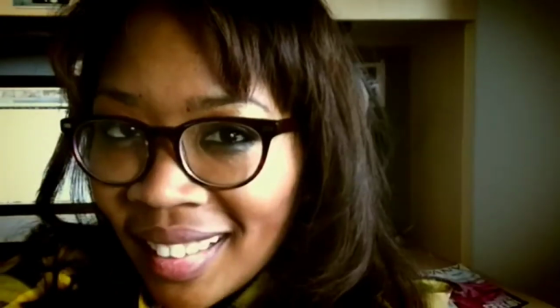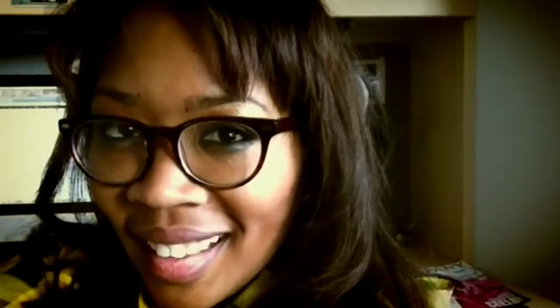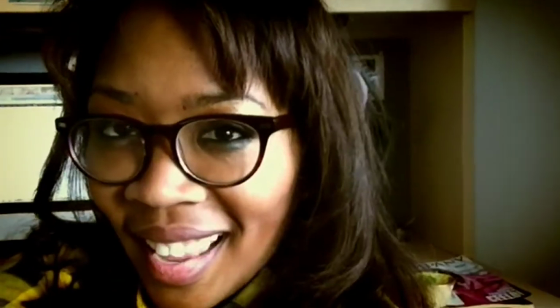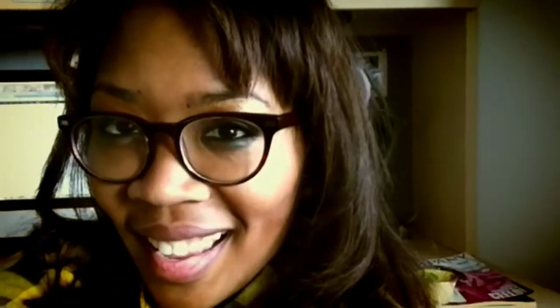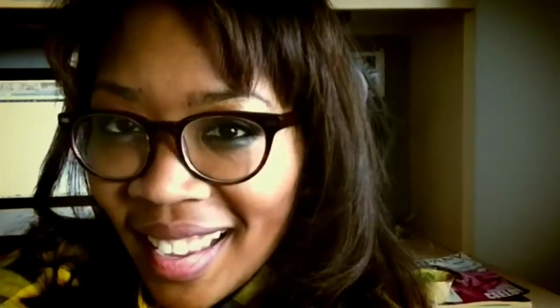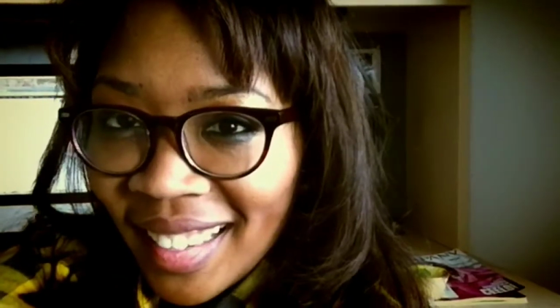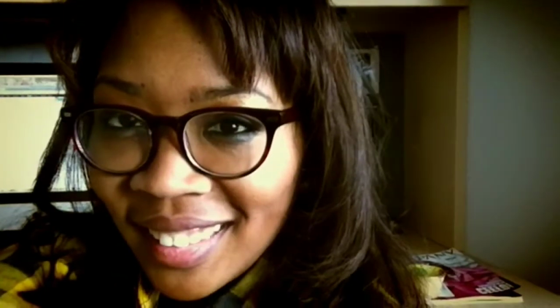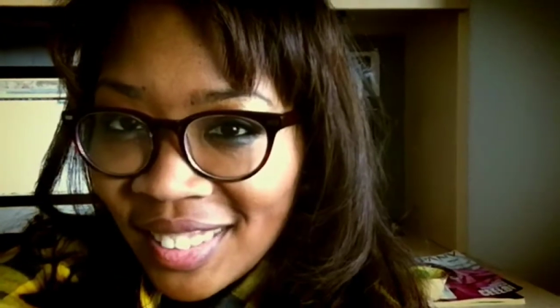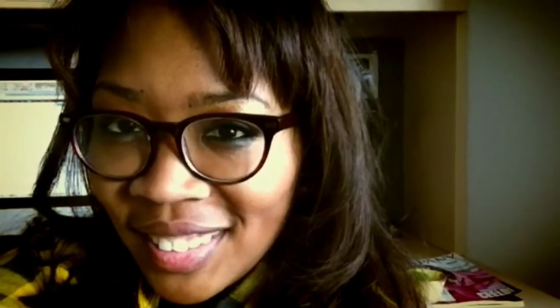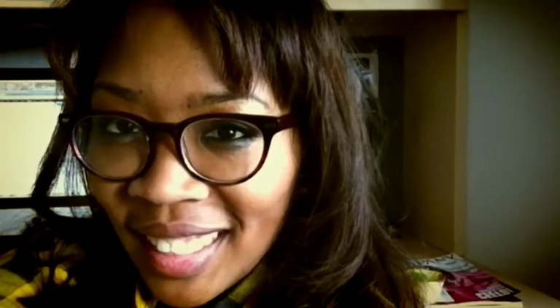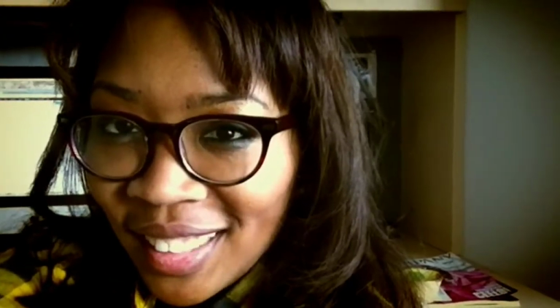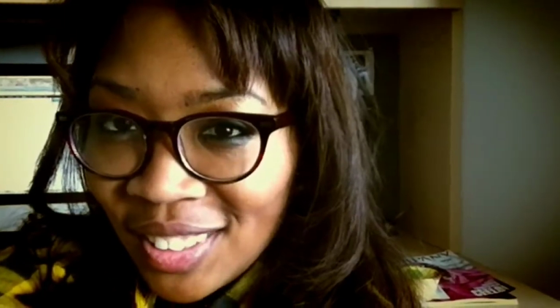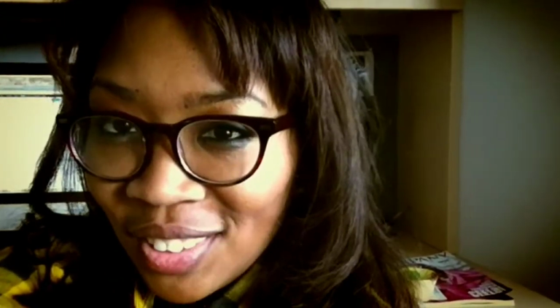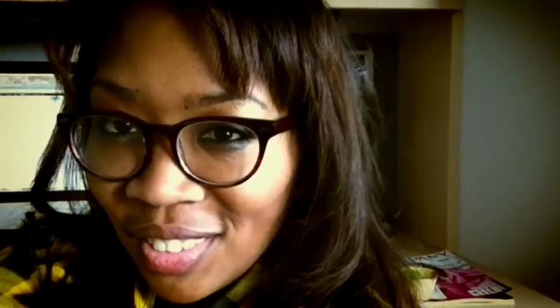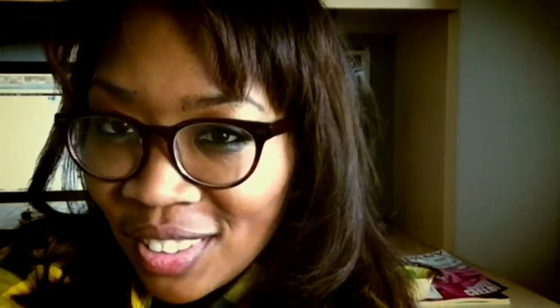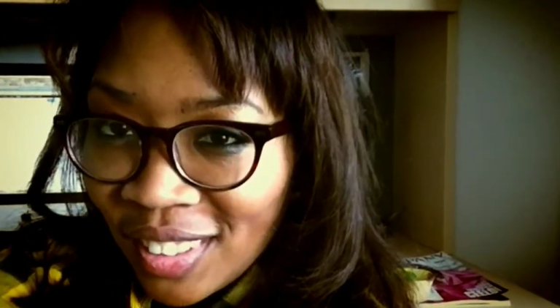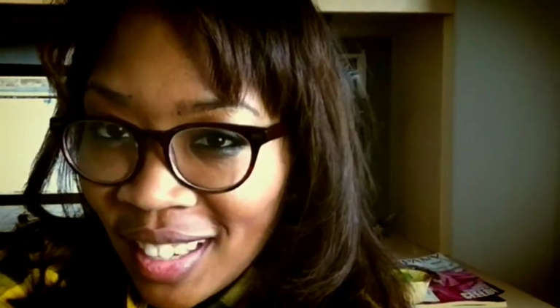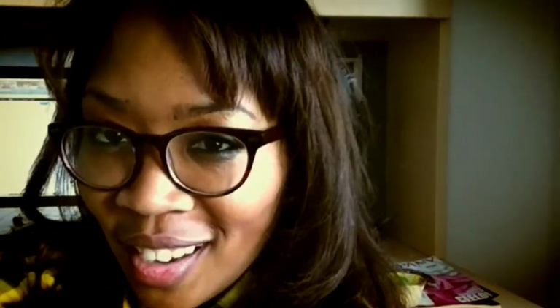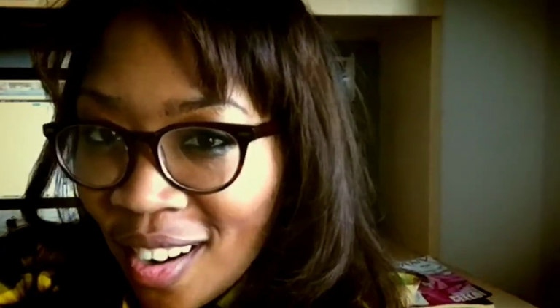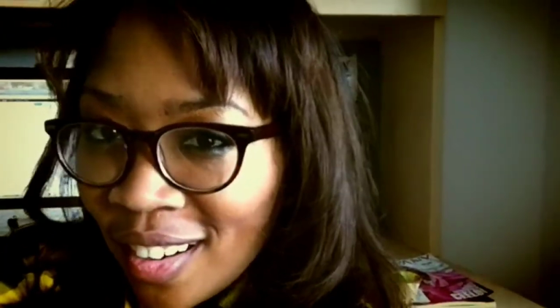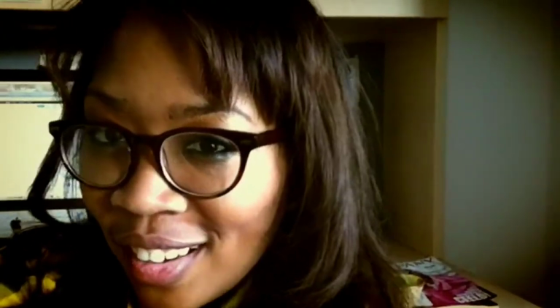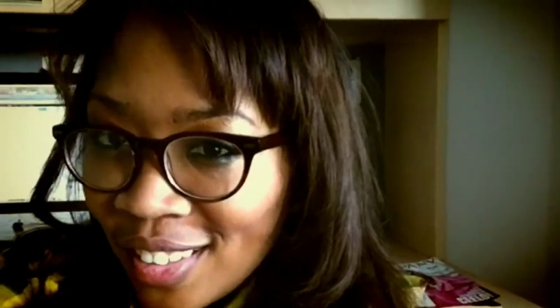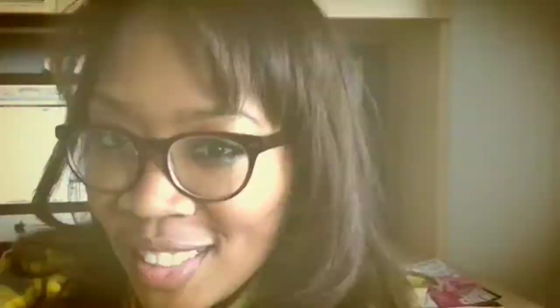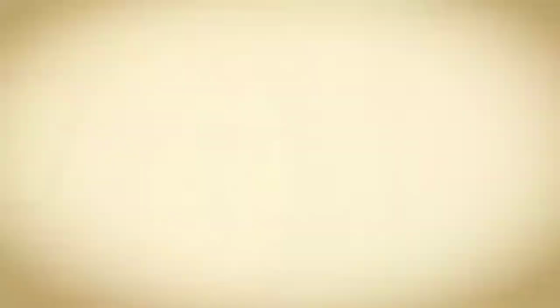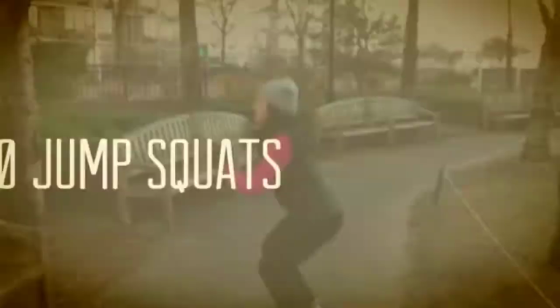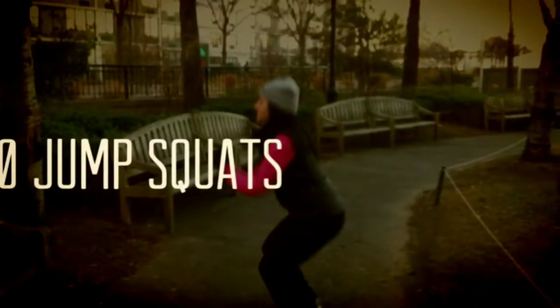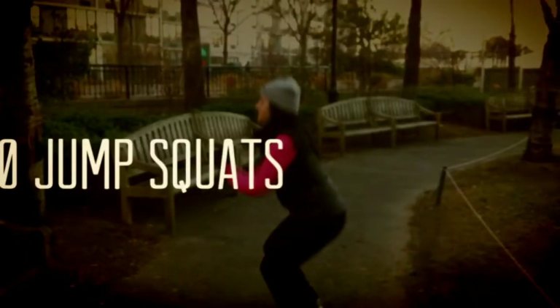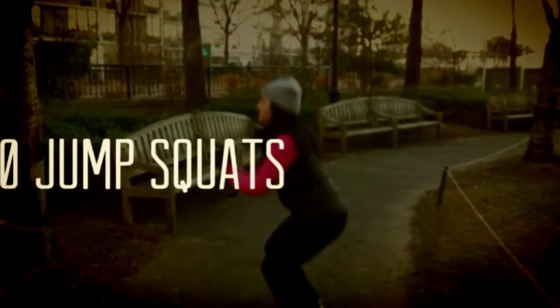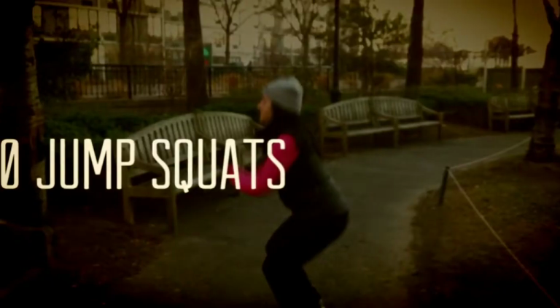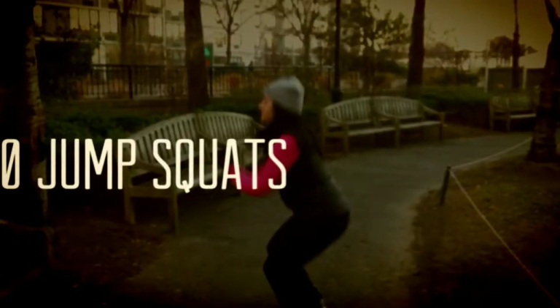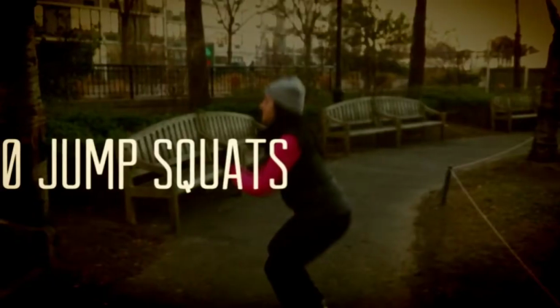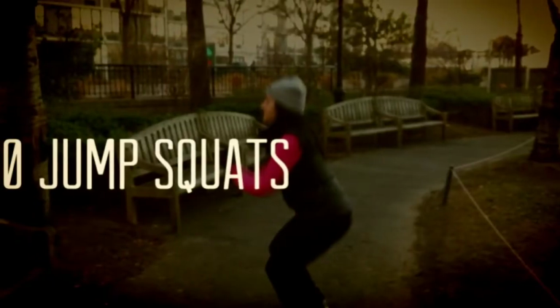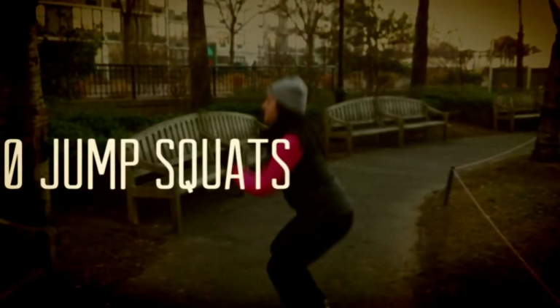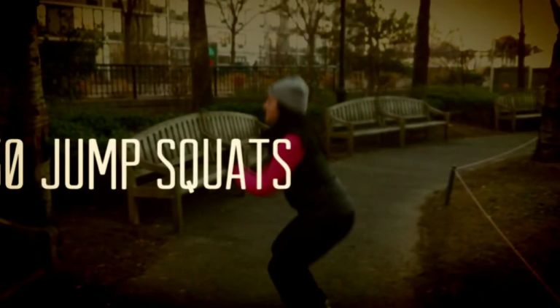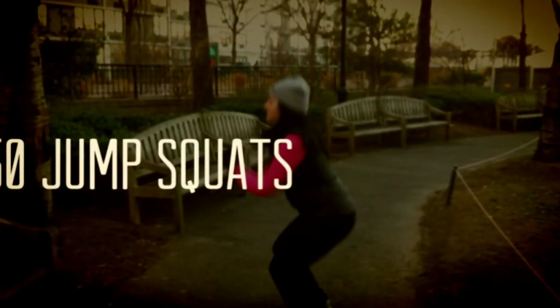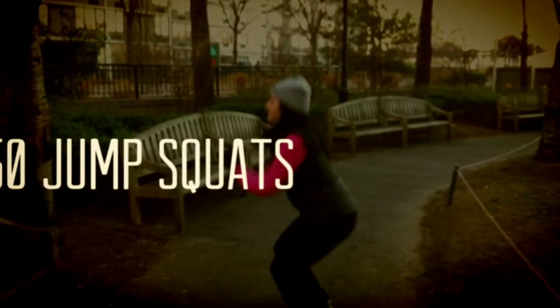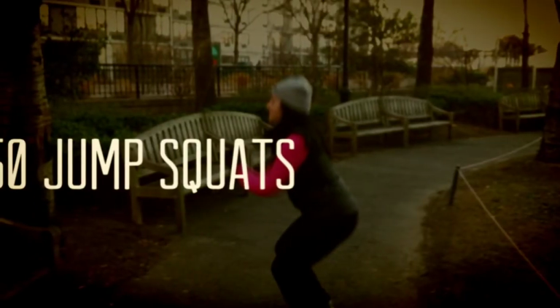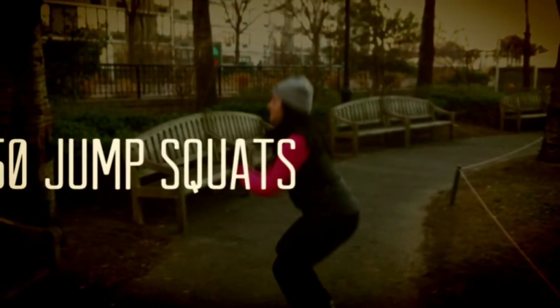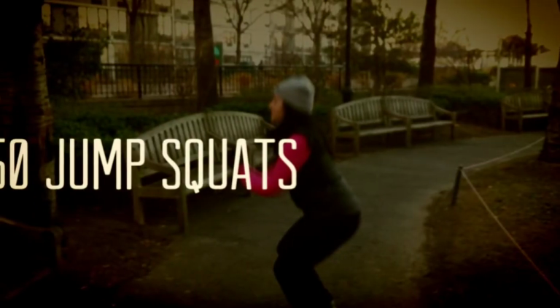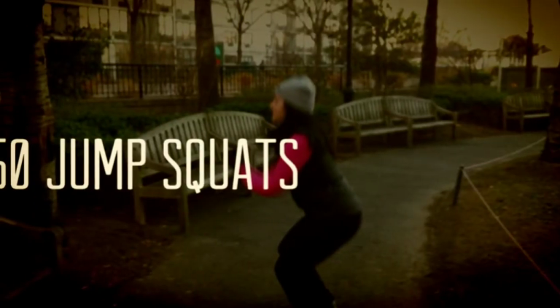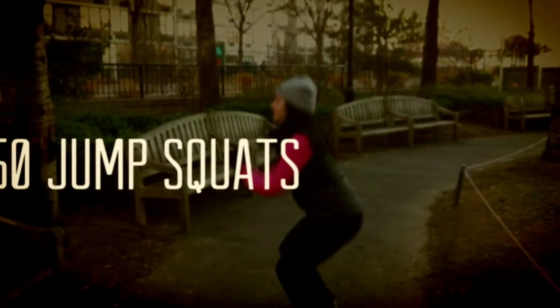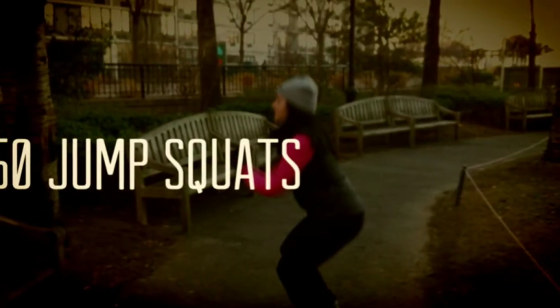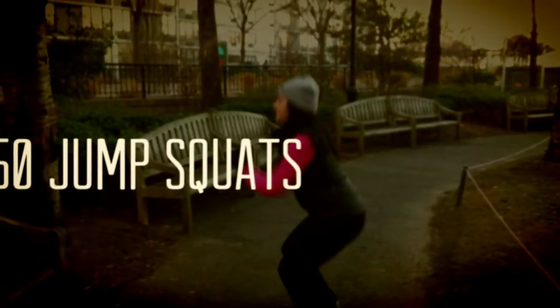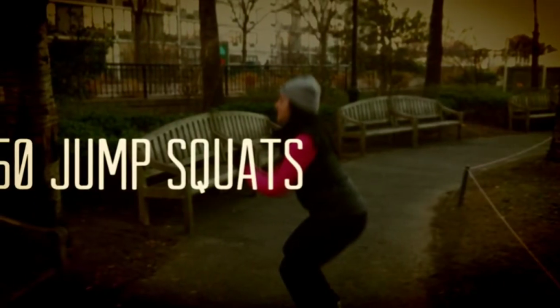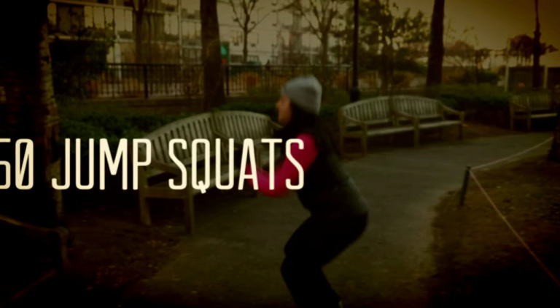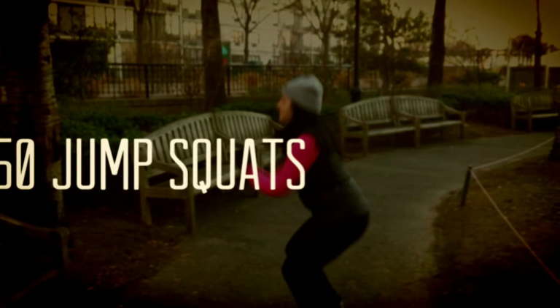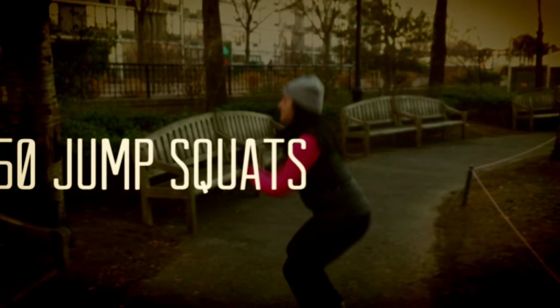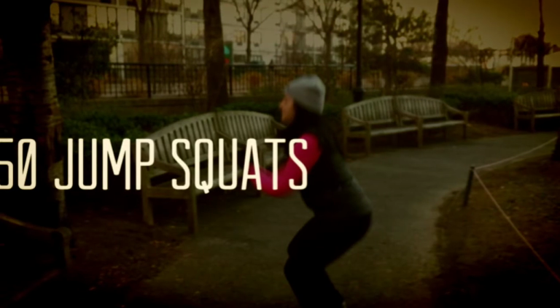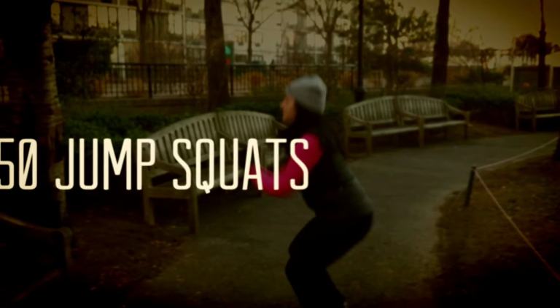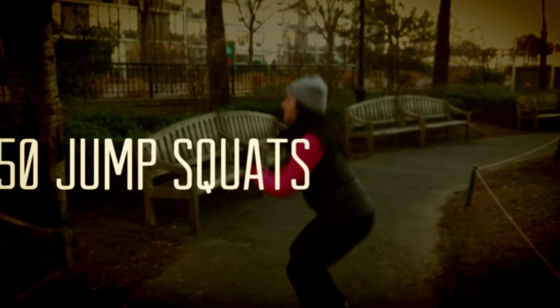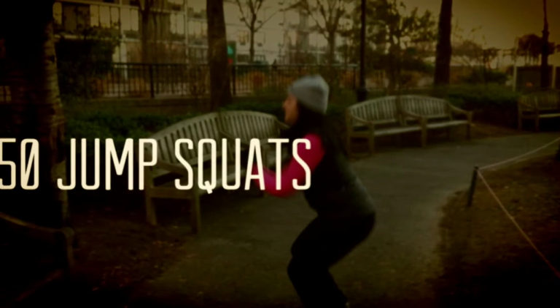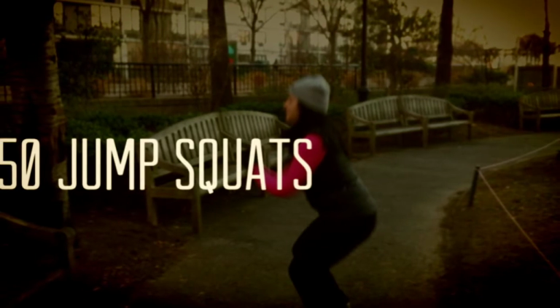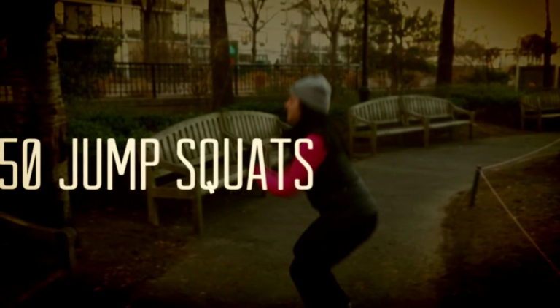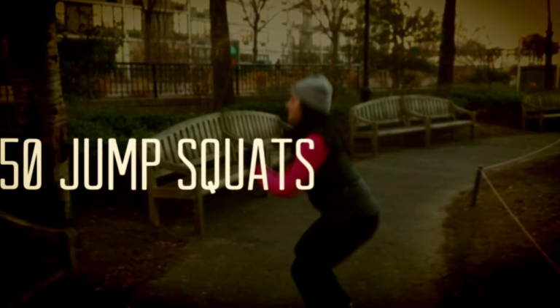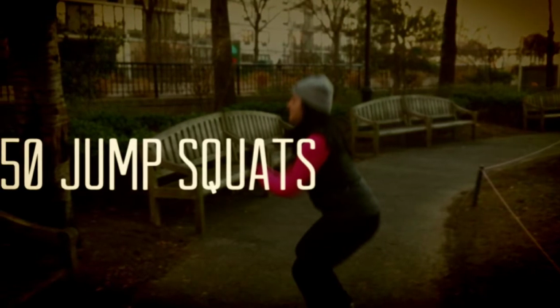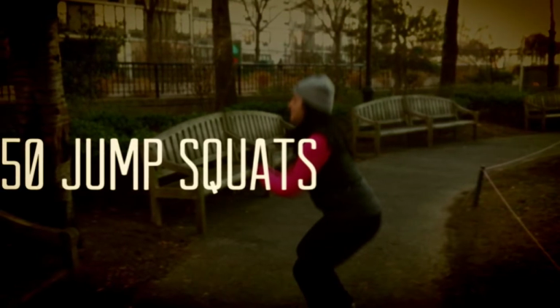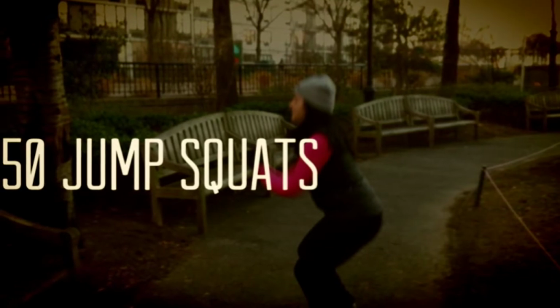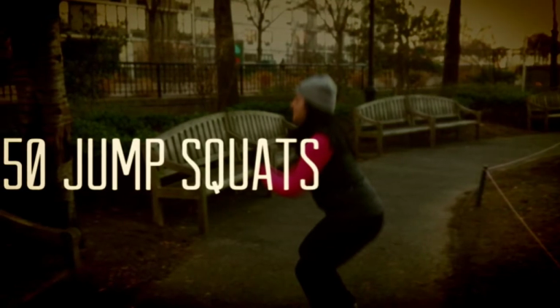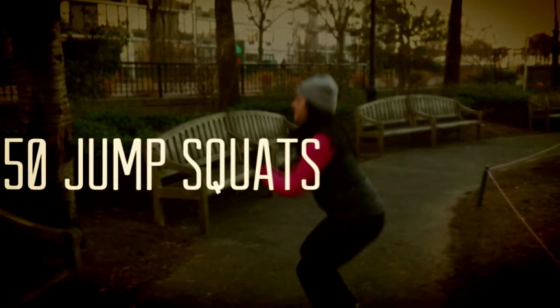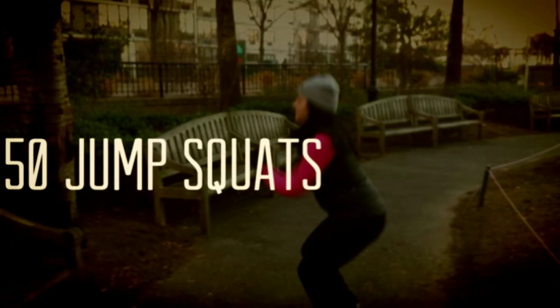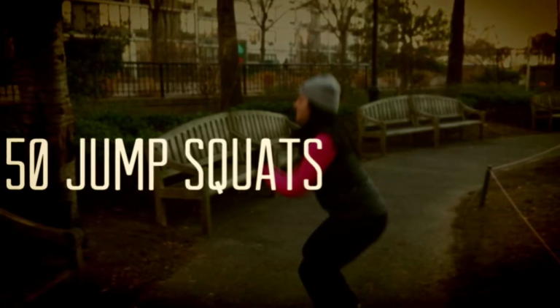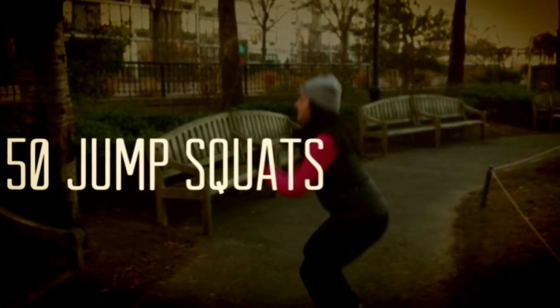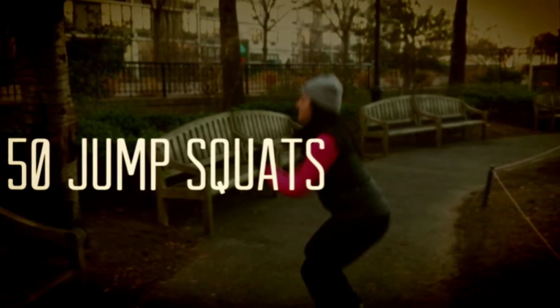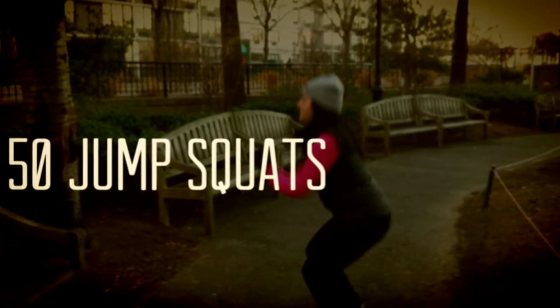Hey guys, so it's day two of the 30 Day Cardio Challenge and we hit the streets and did our workout outside.